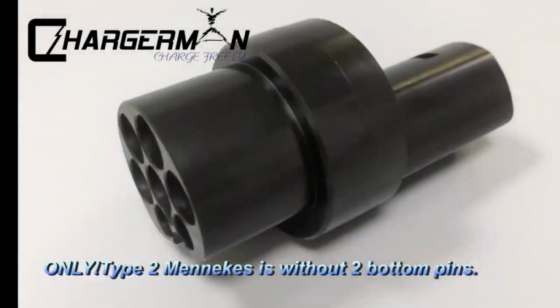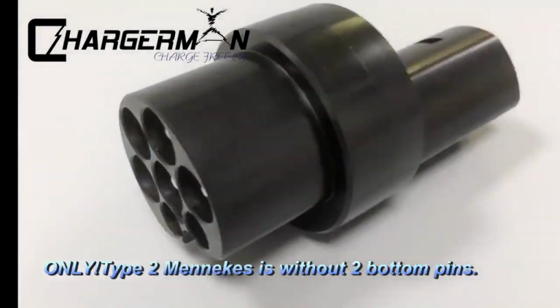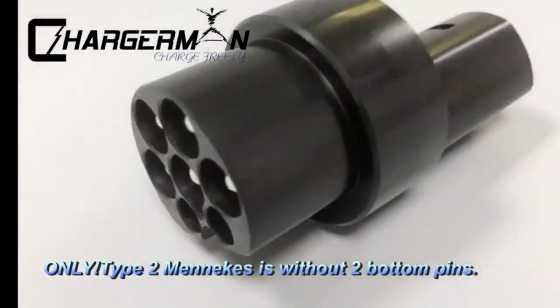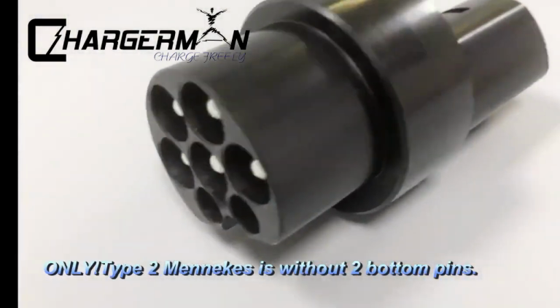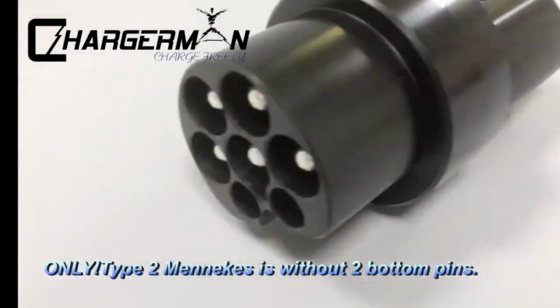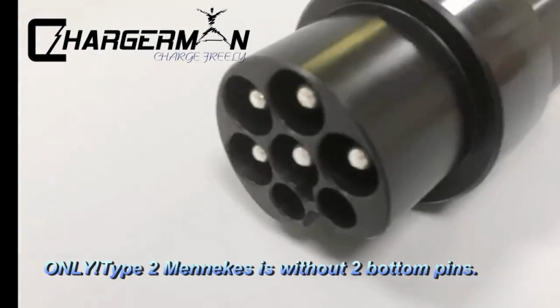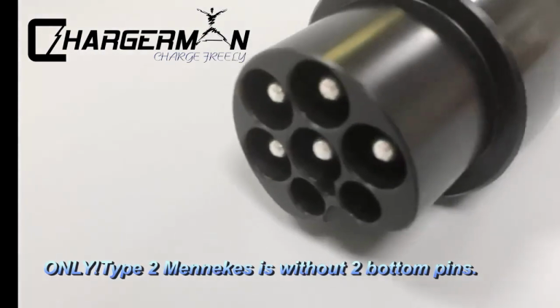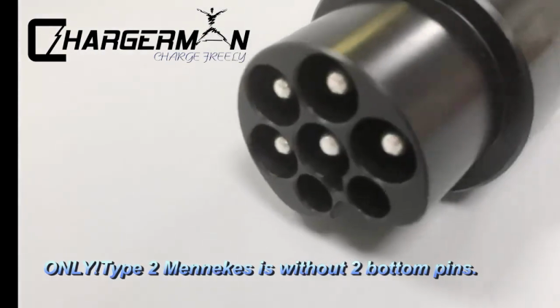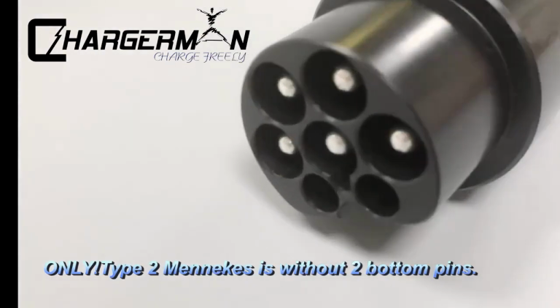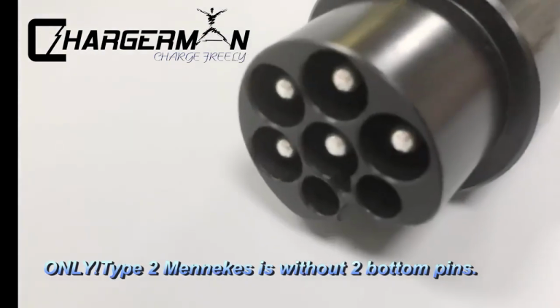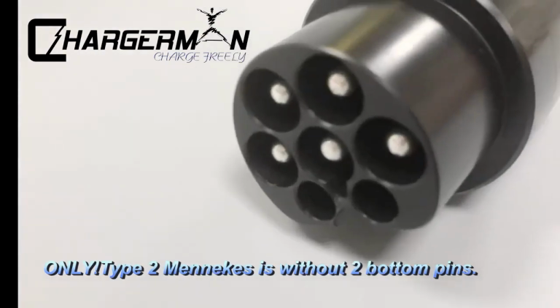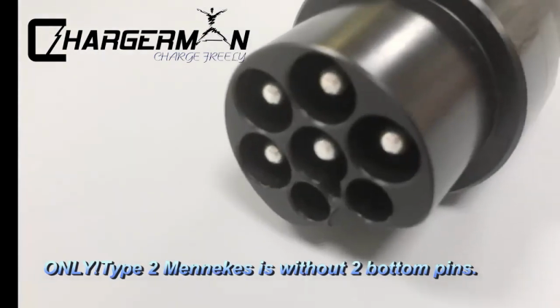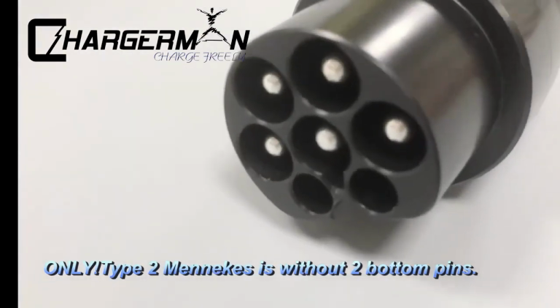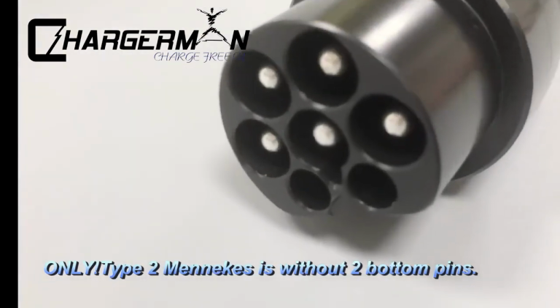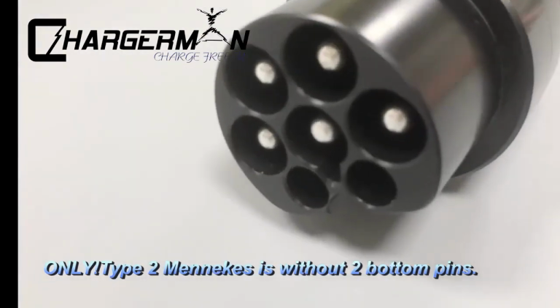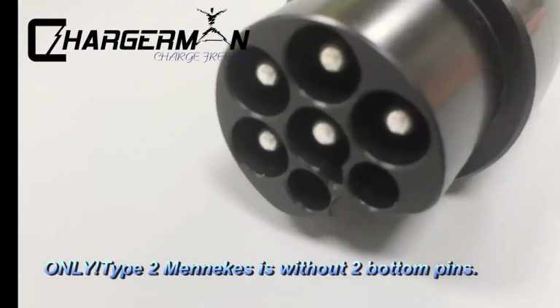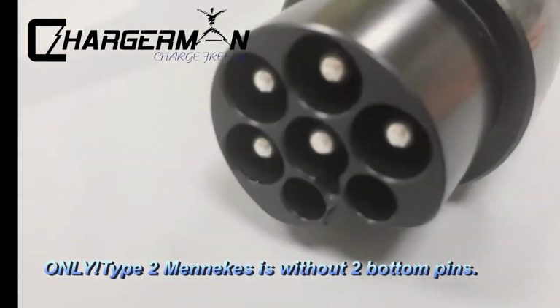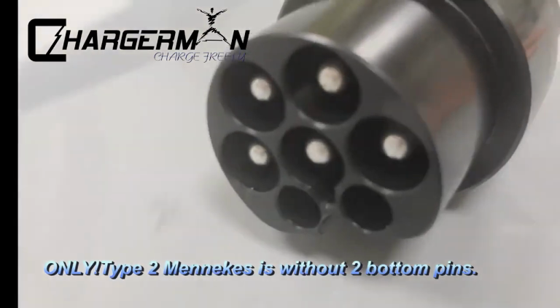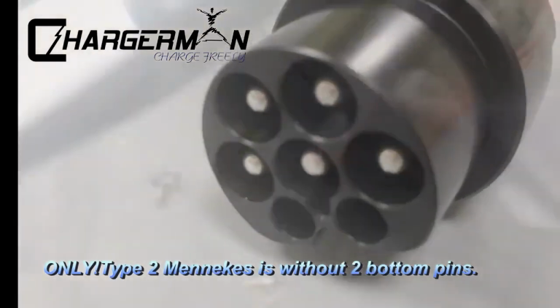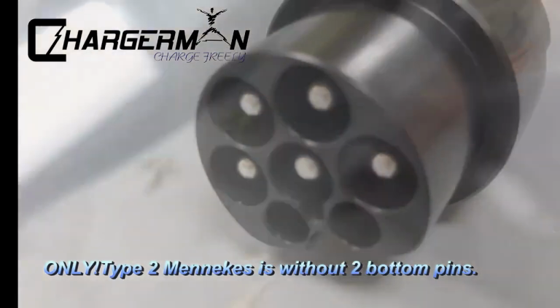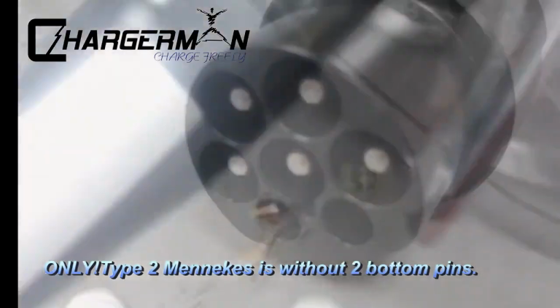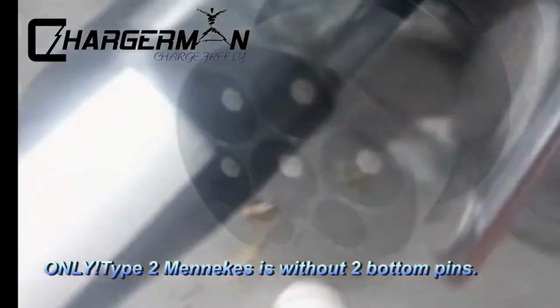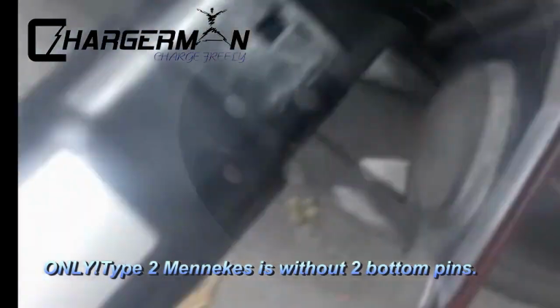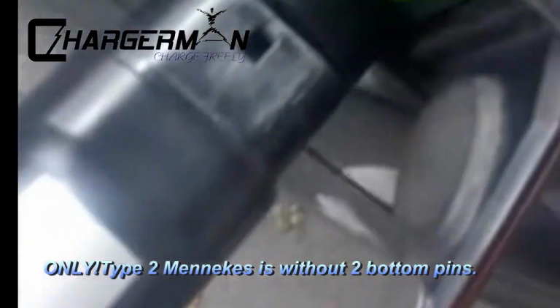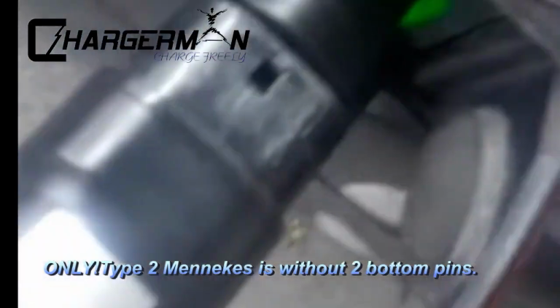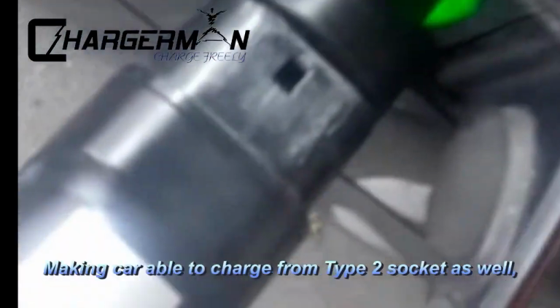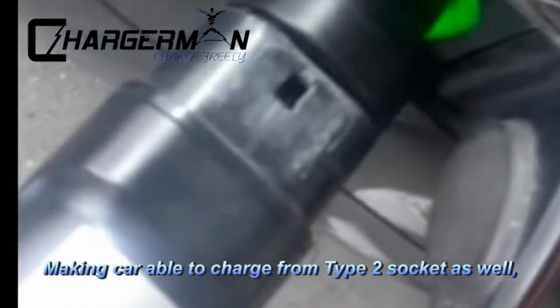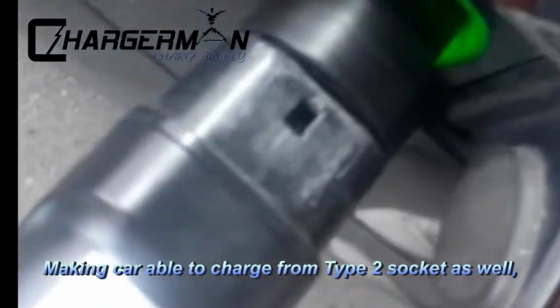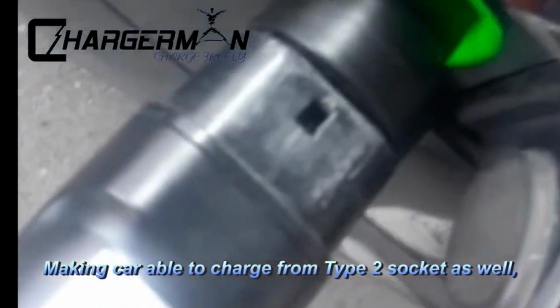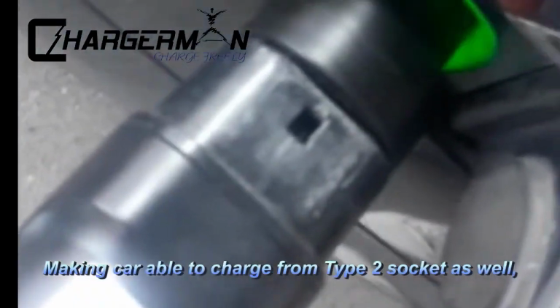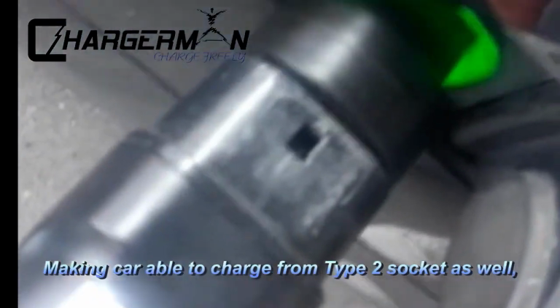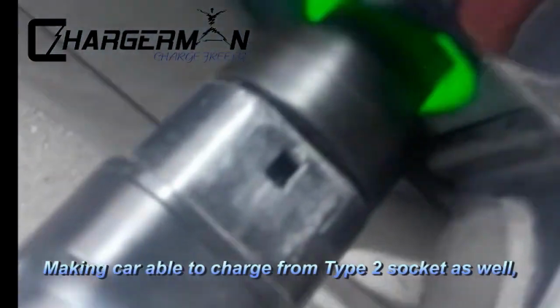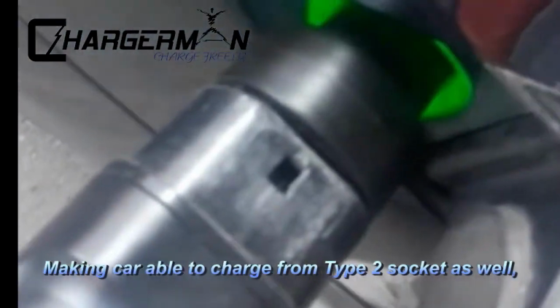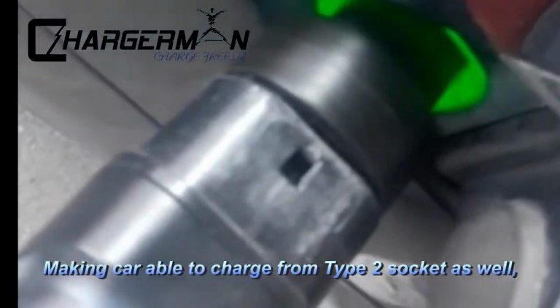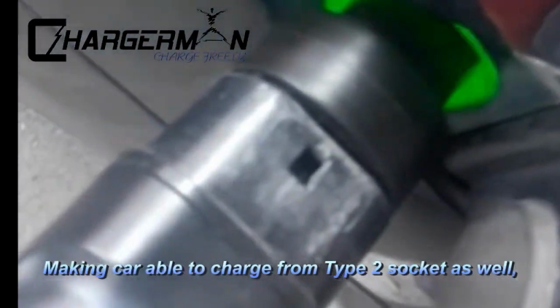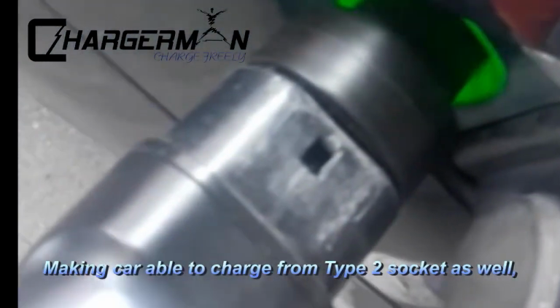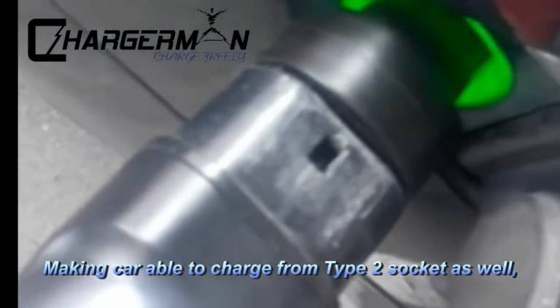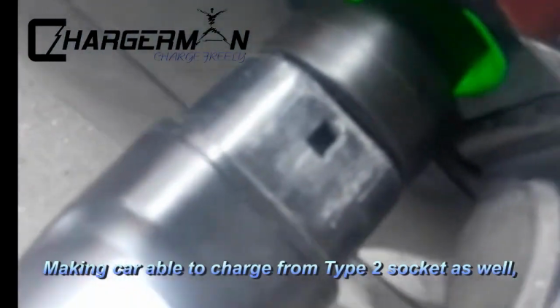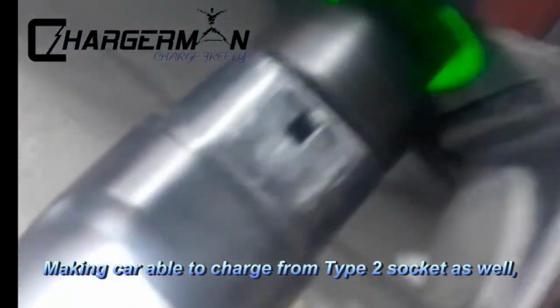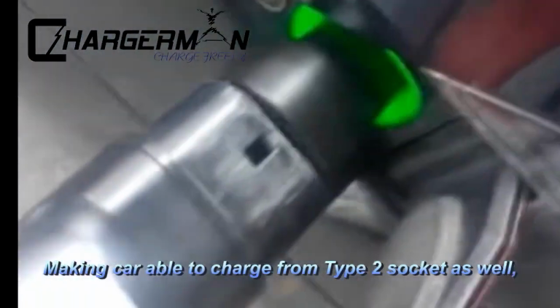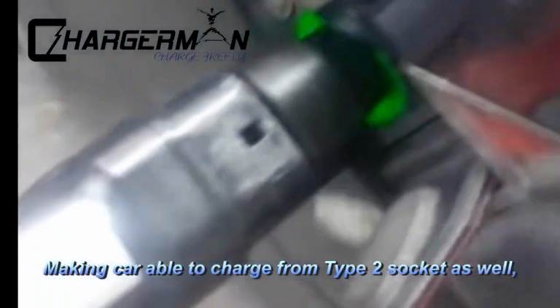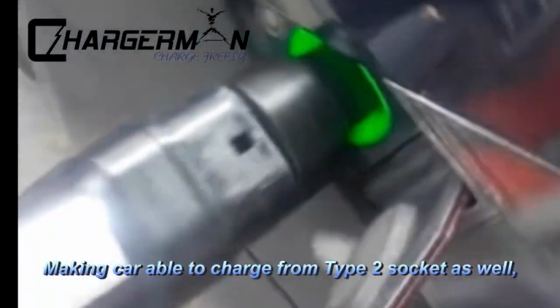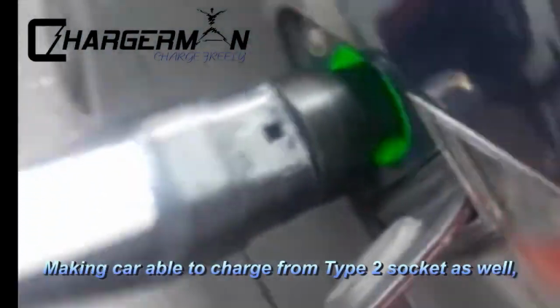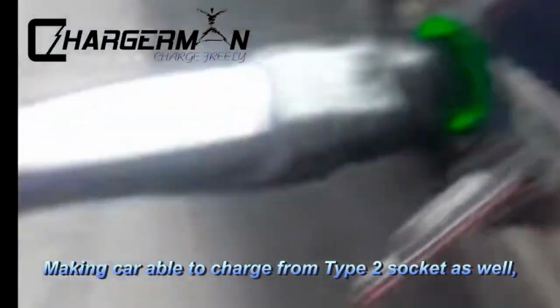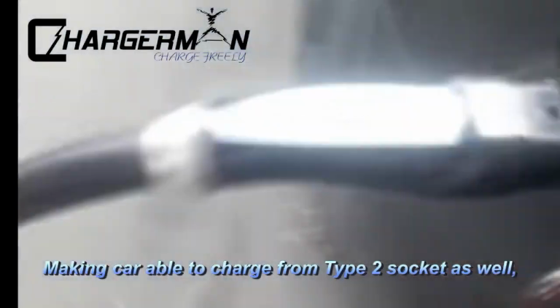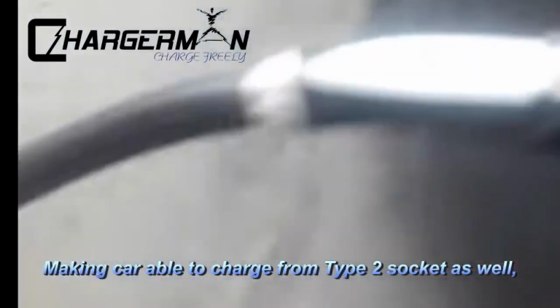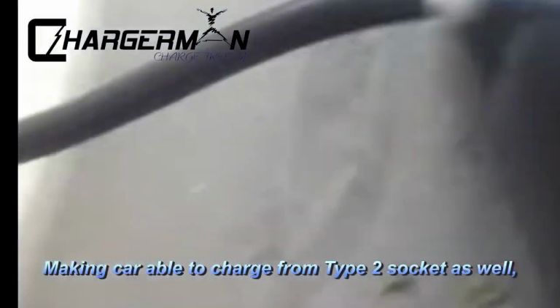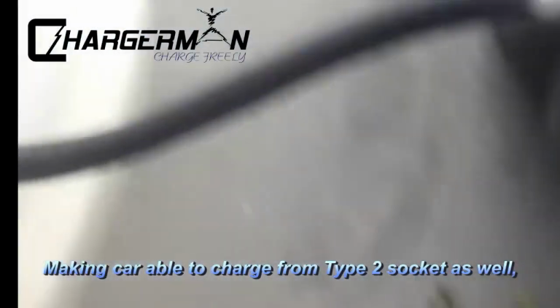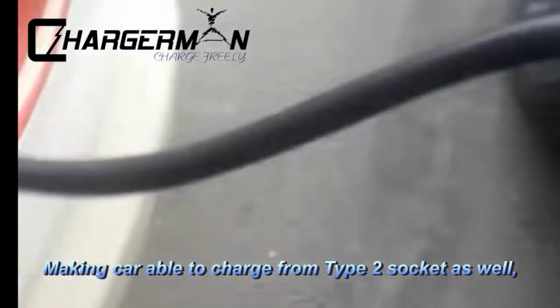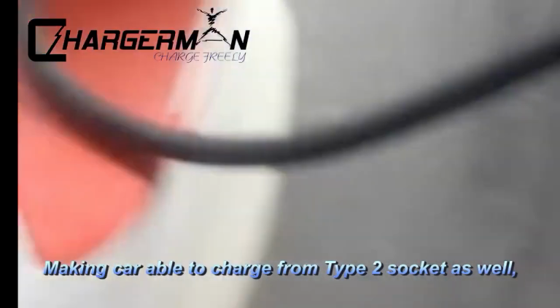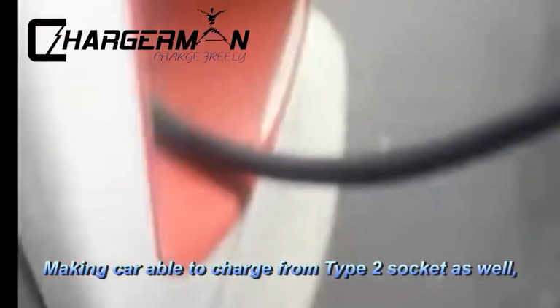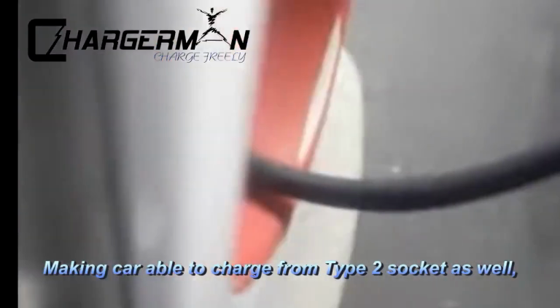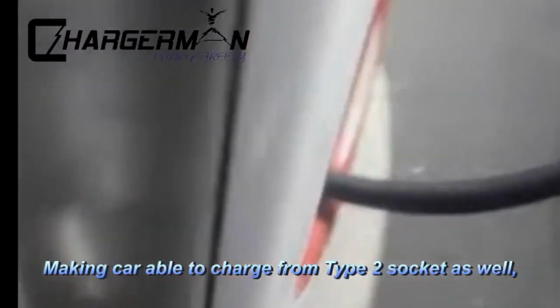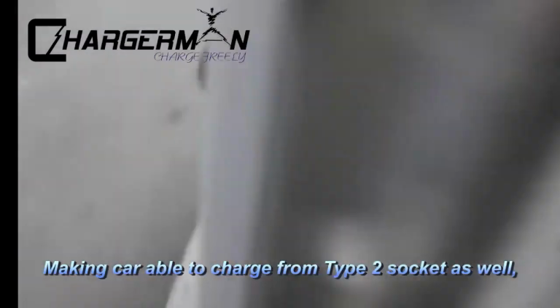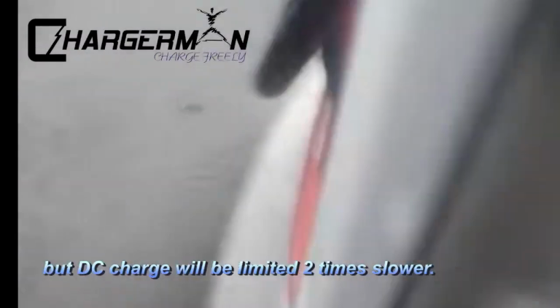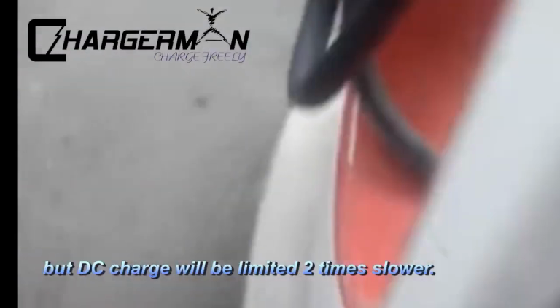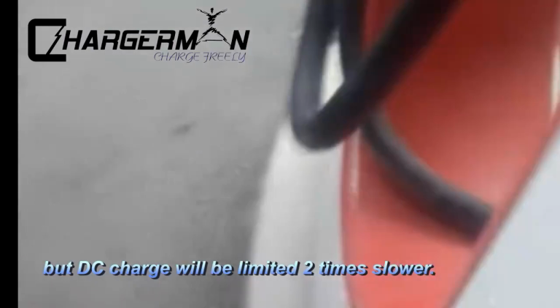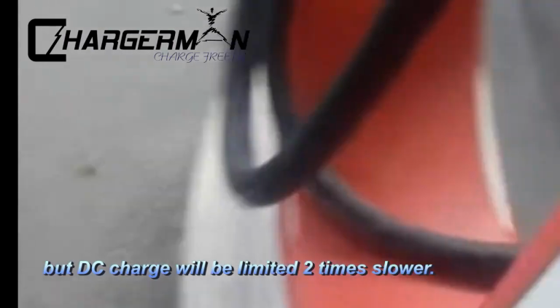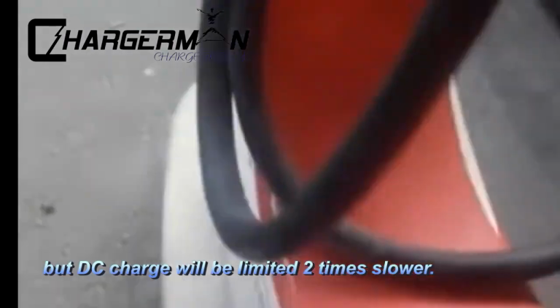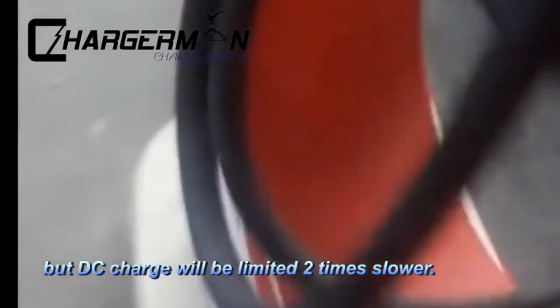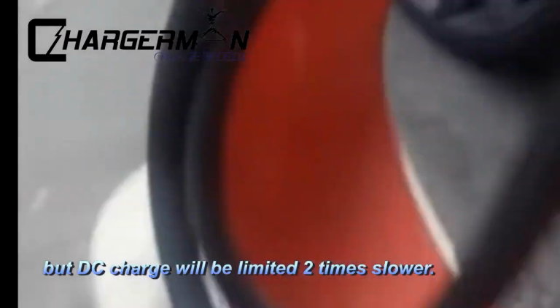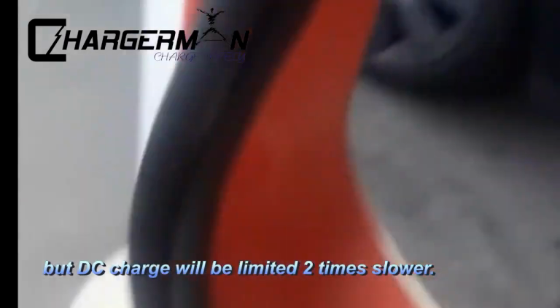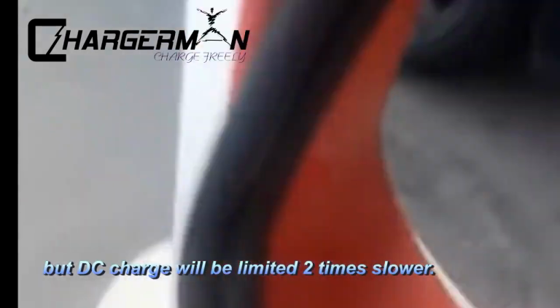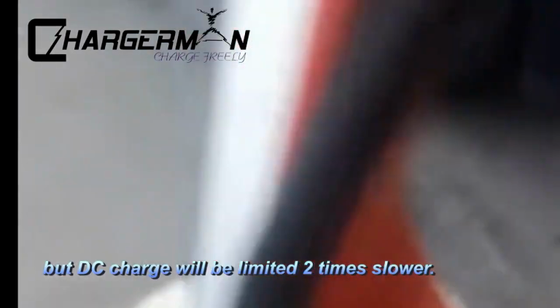The Type 2 Manix variant is without the two bottom pins, making the car able to charge from a Type 2 socket as well, but DC charging will be limited — two times slower.